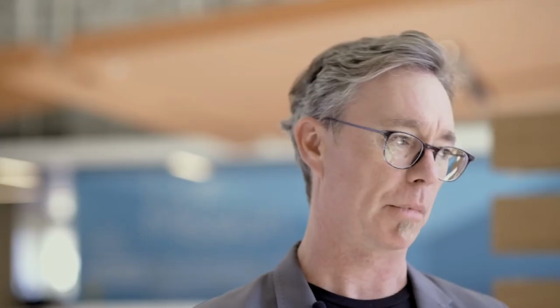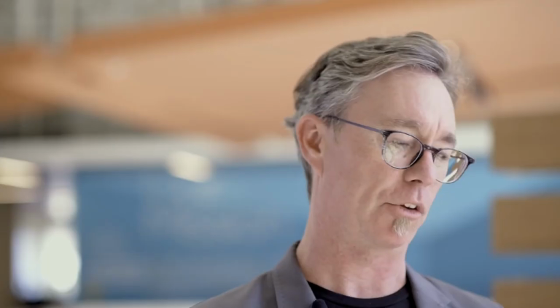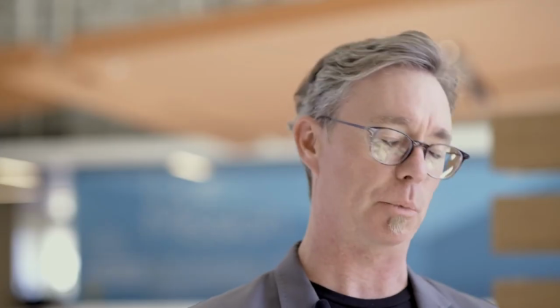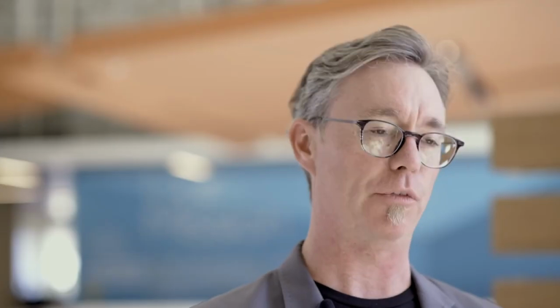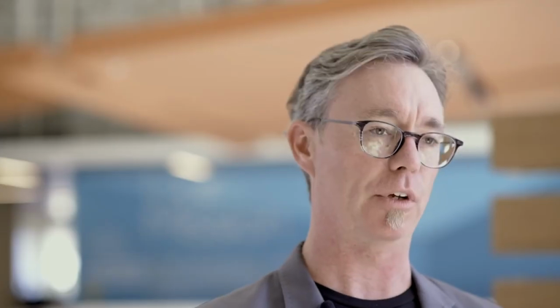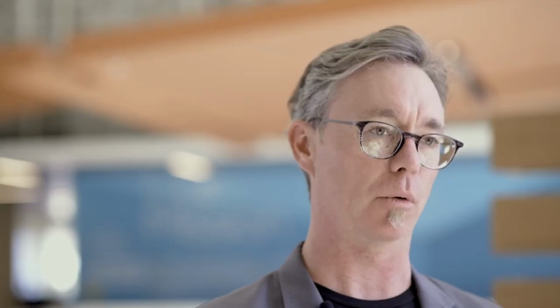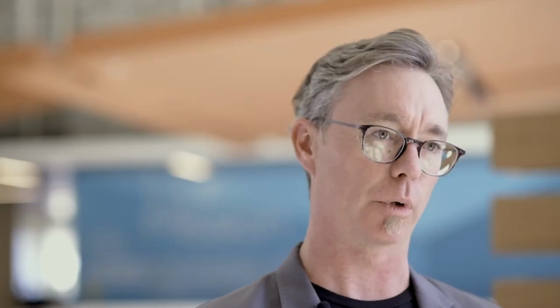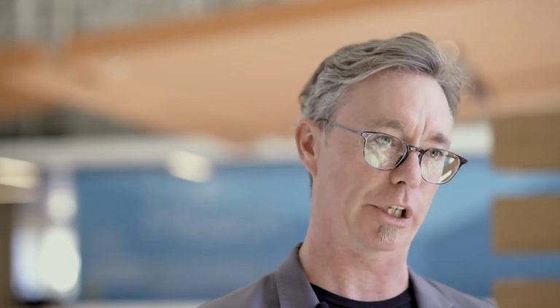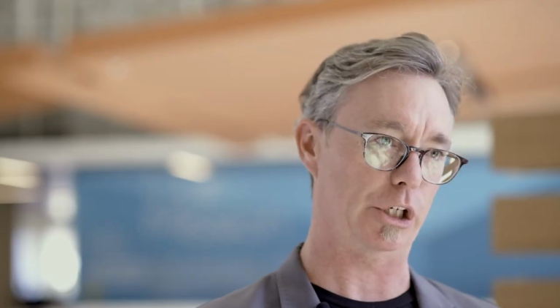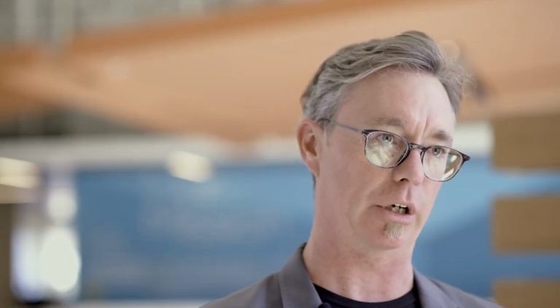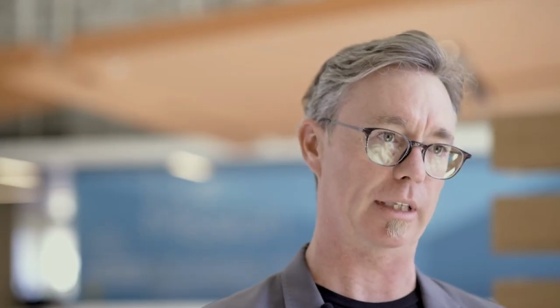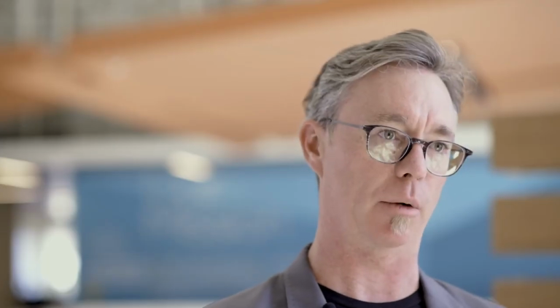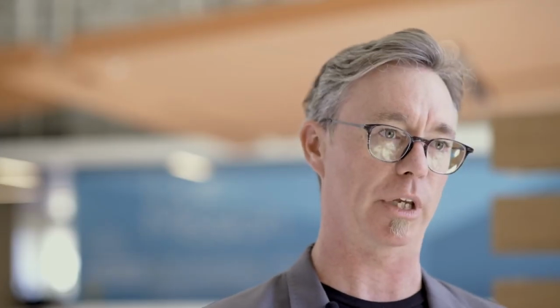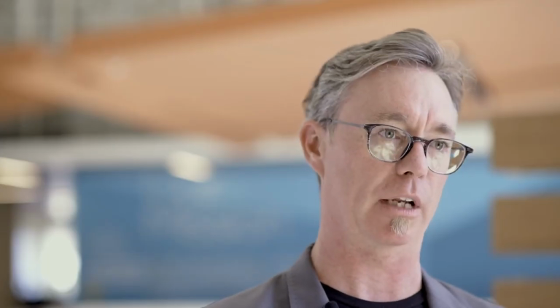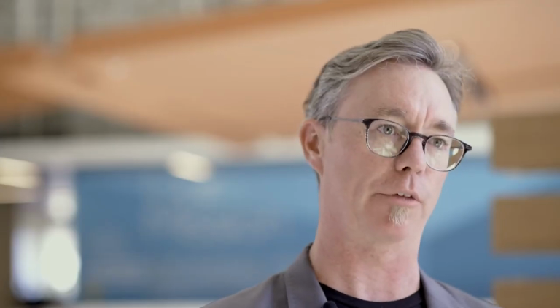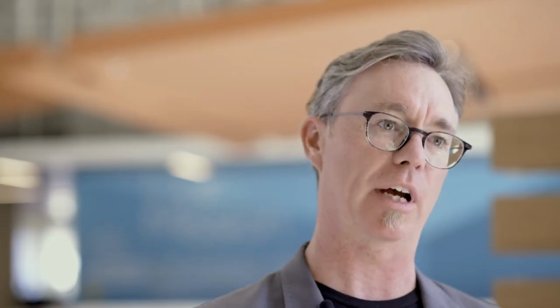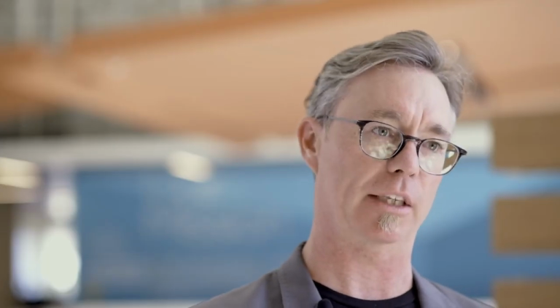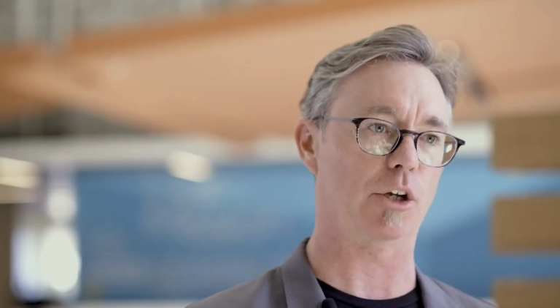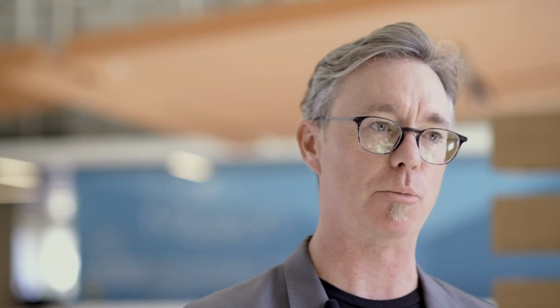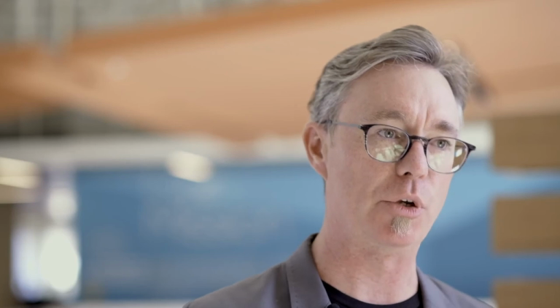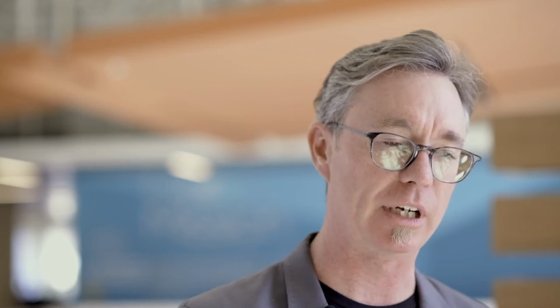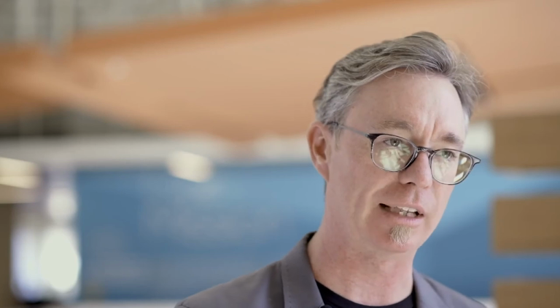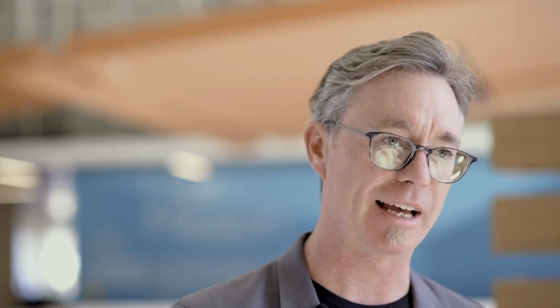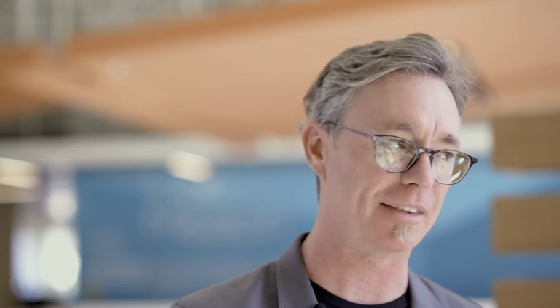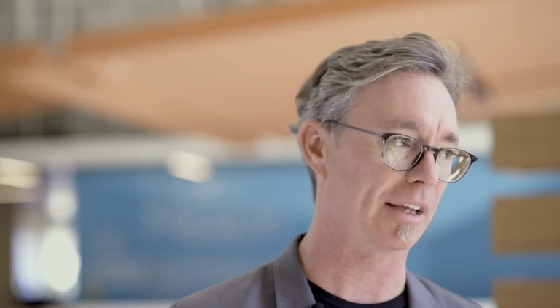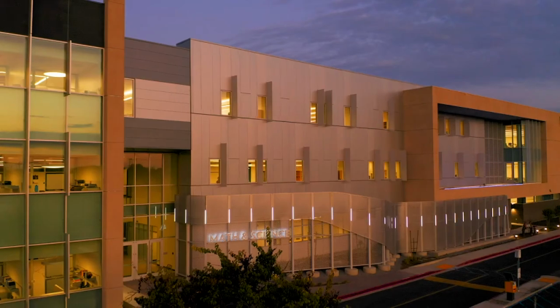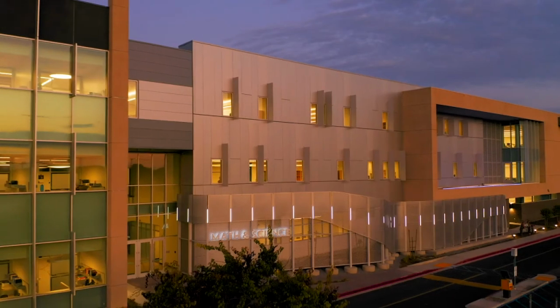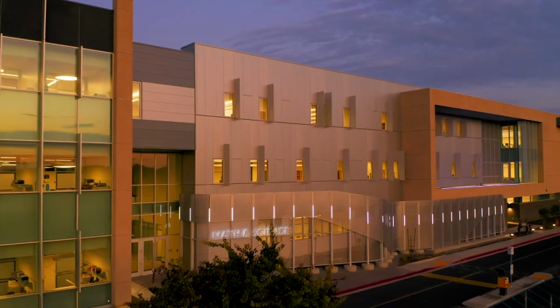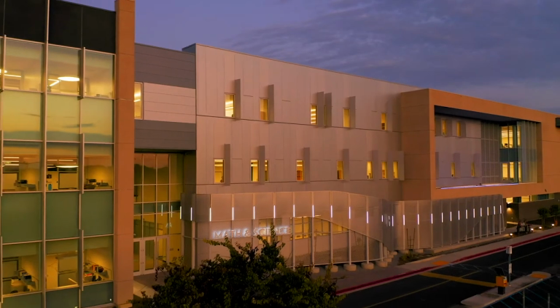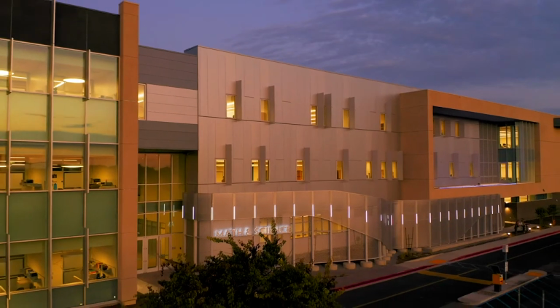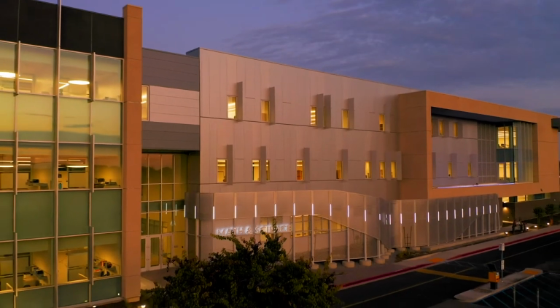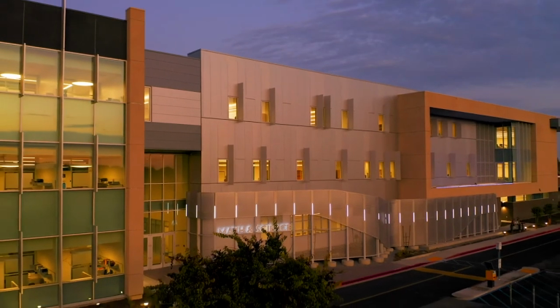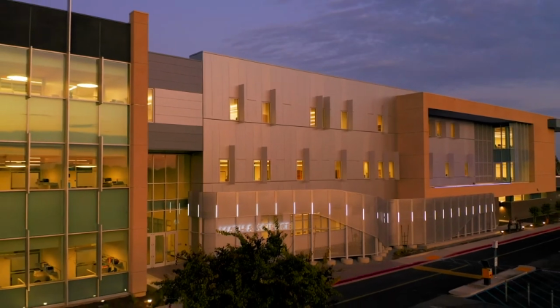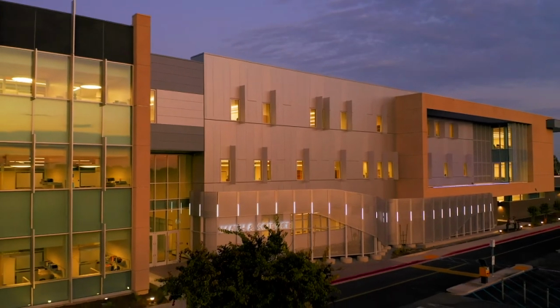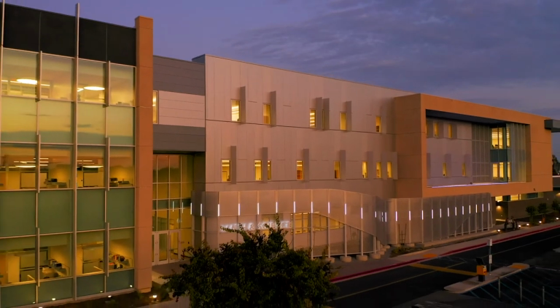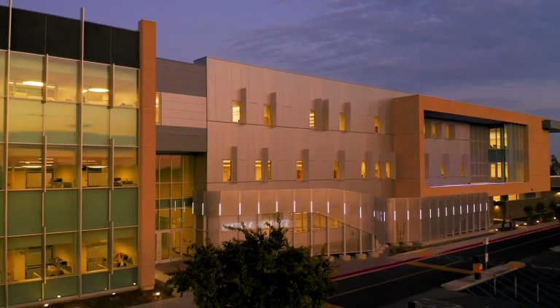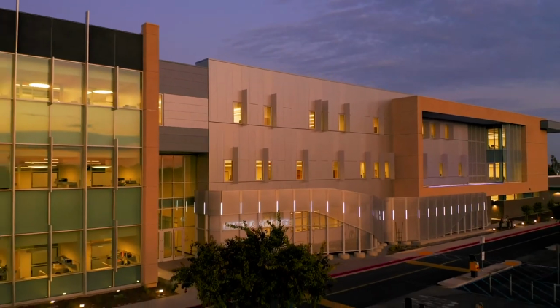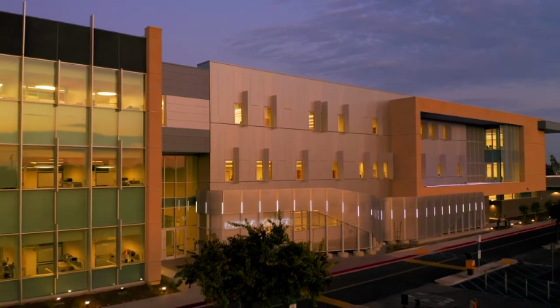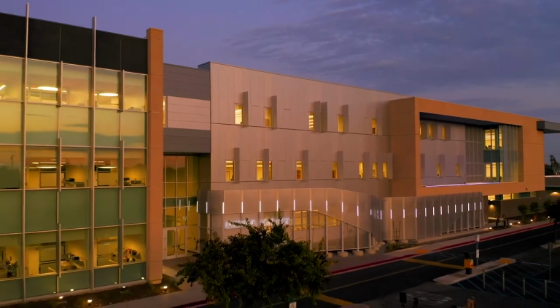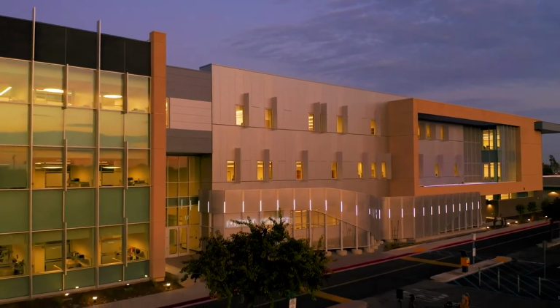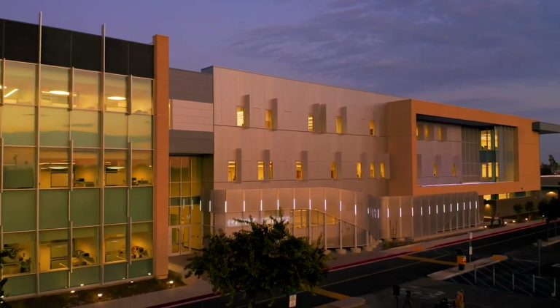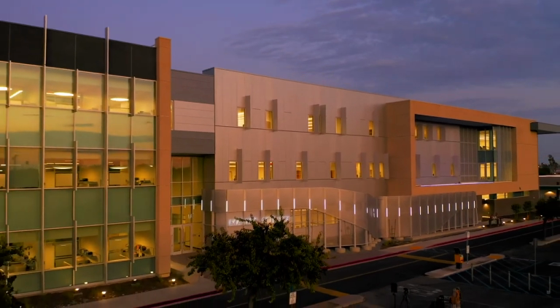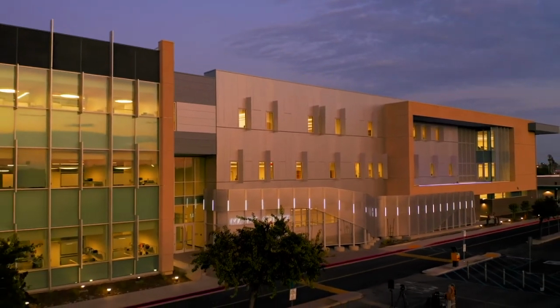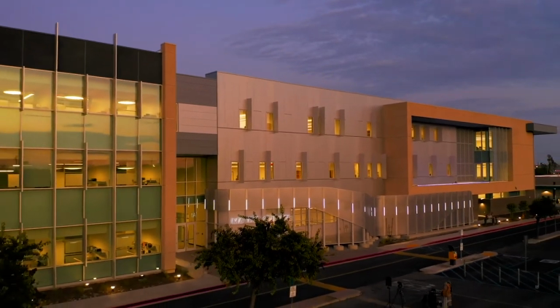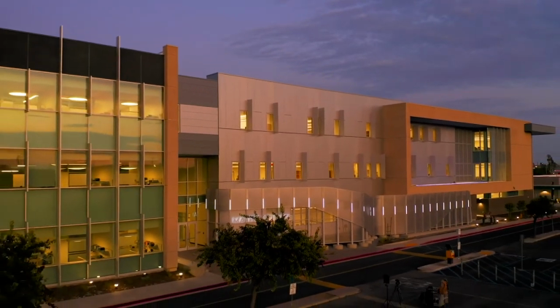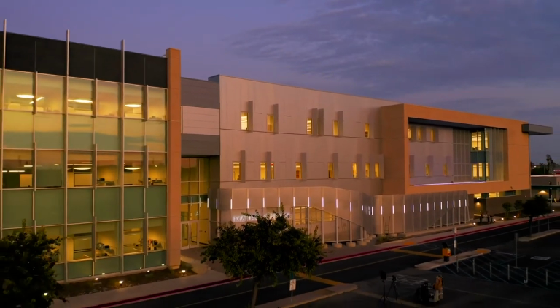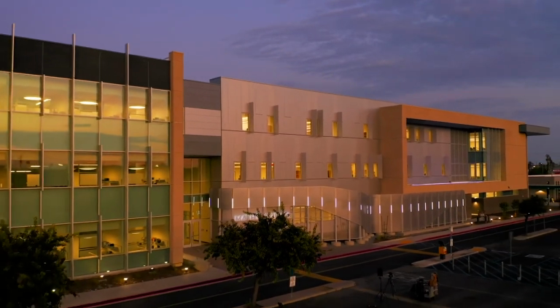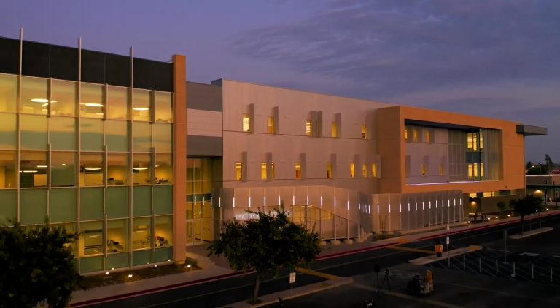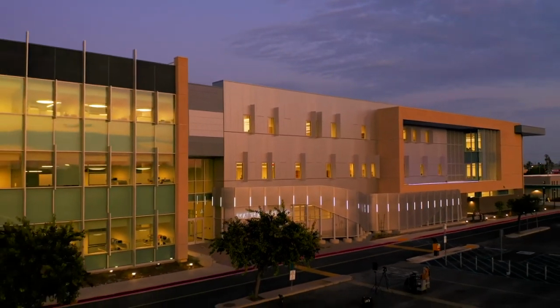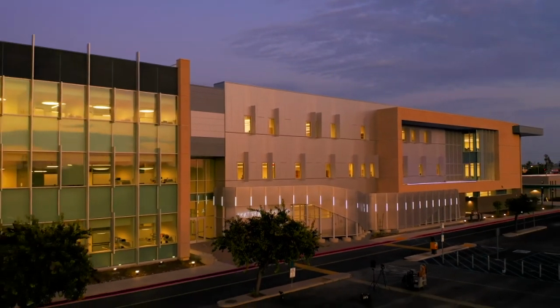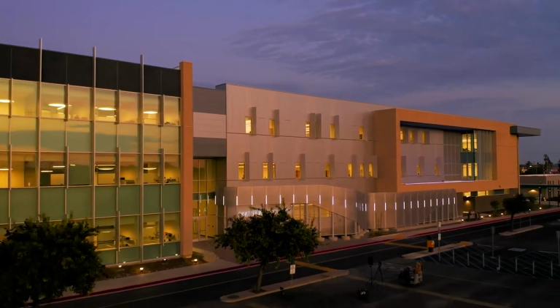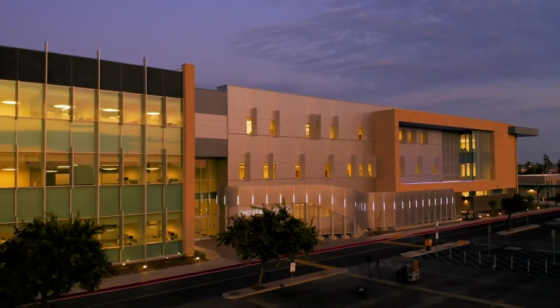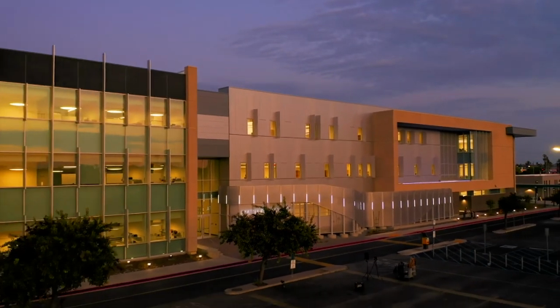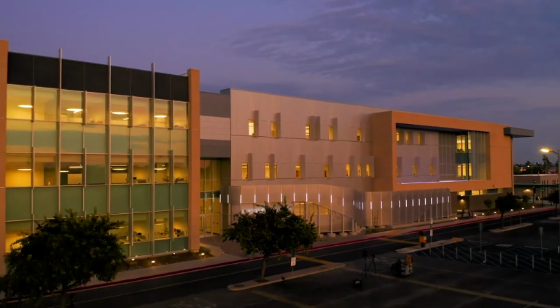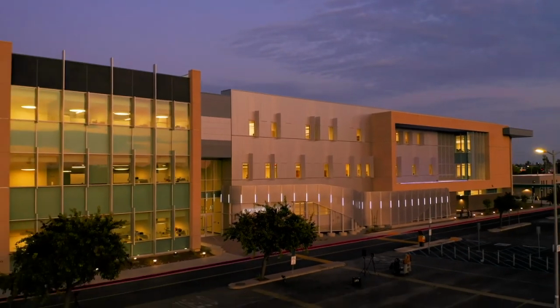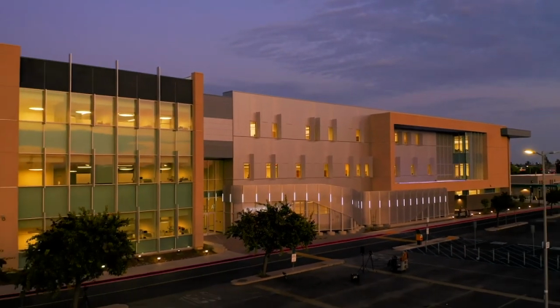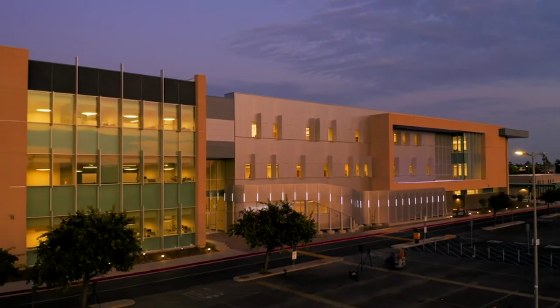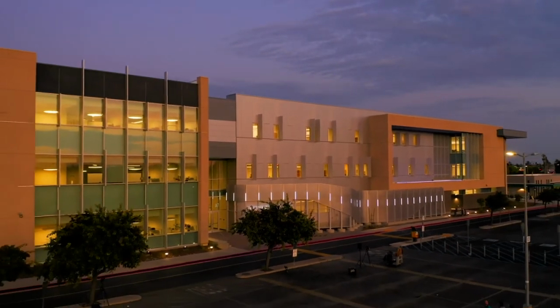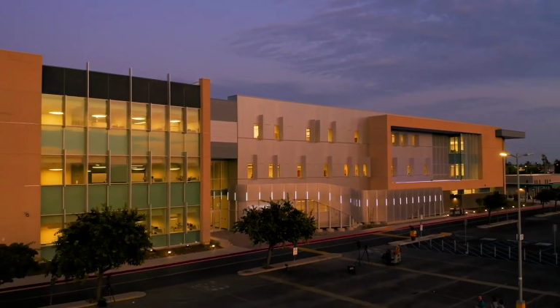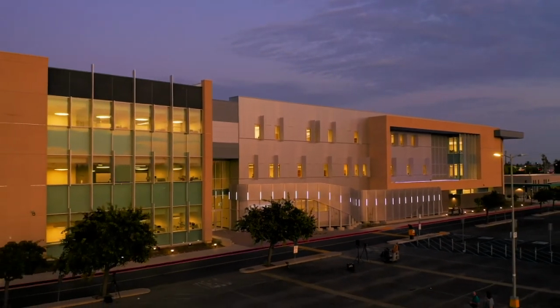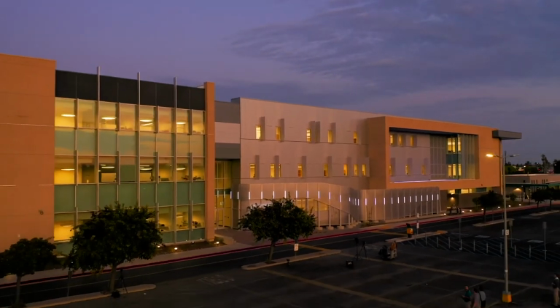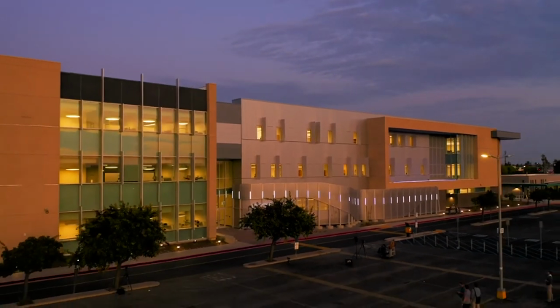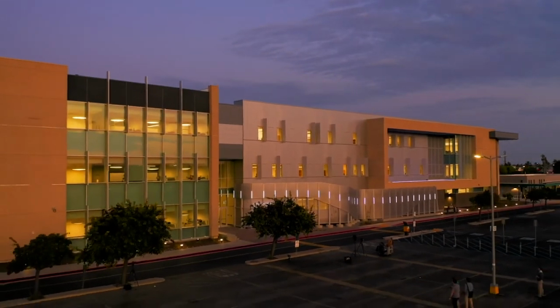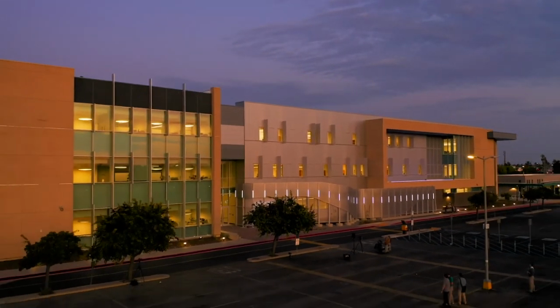It makes me feel really good that we can affect the community like this and provide the next 50 years of education to these students on this campus.